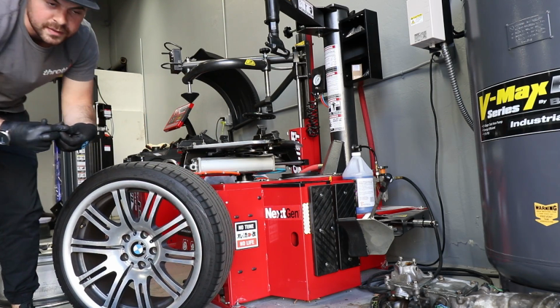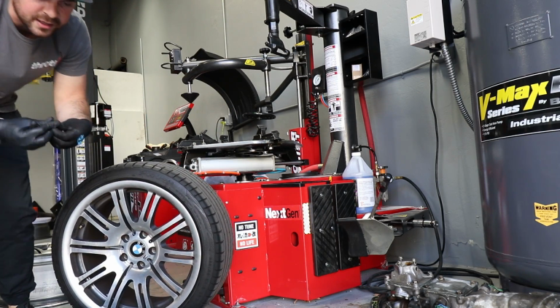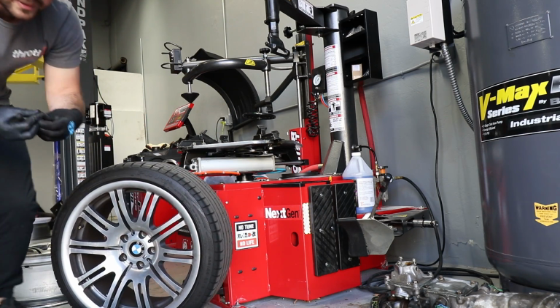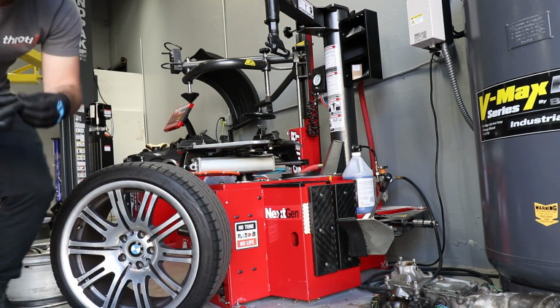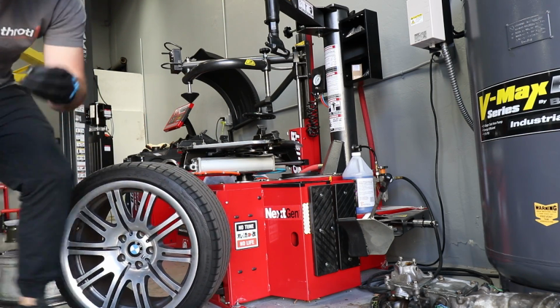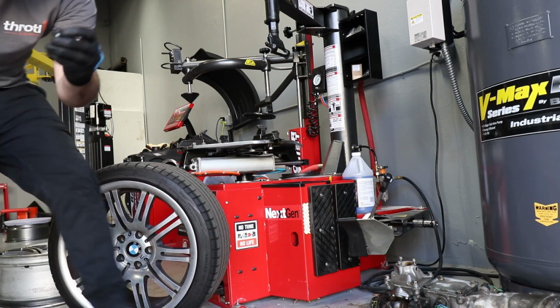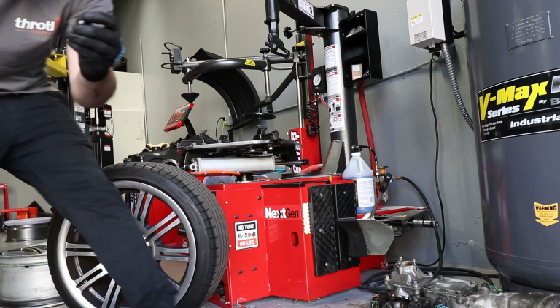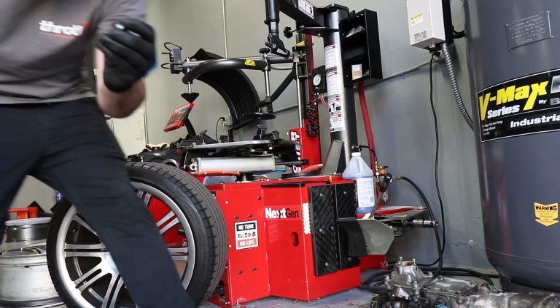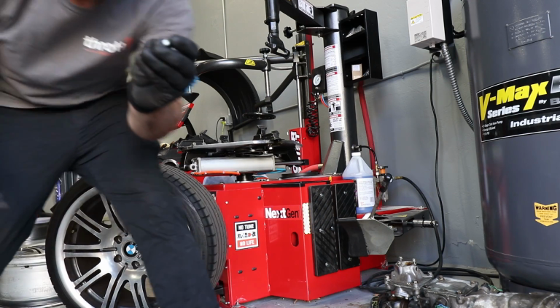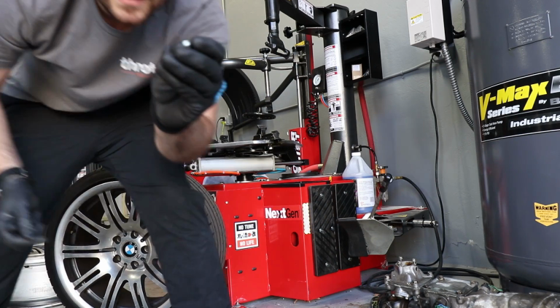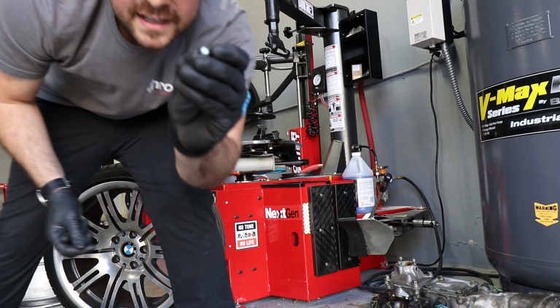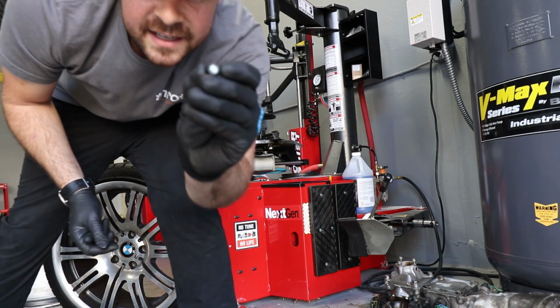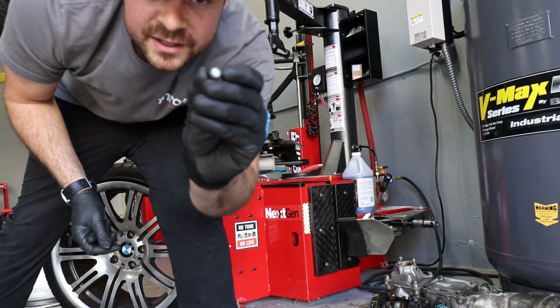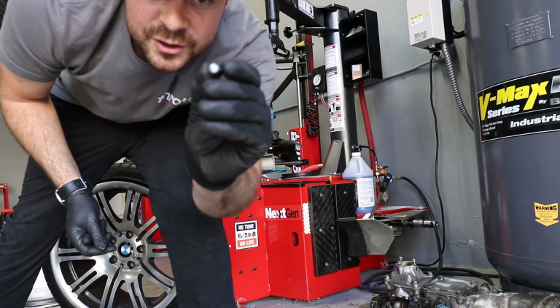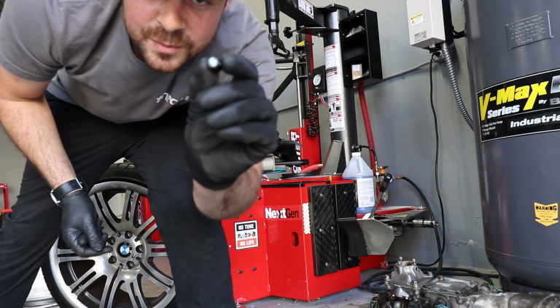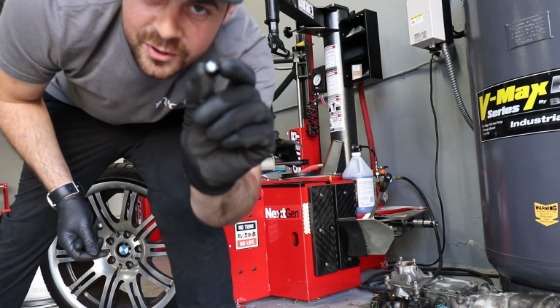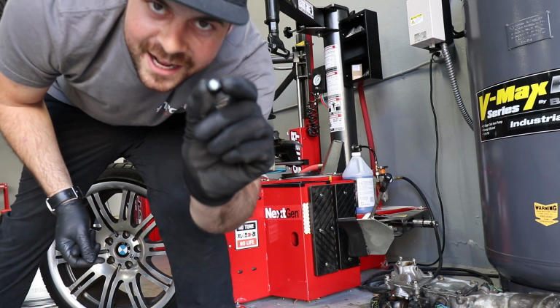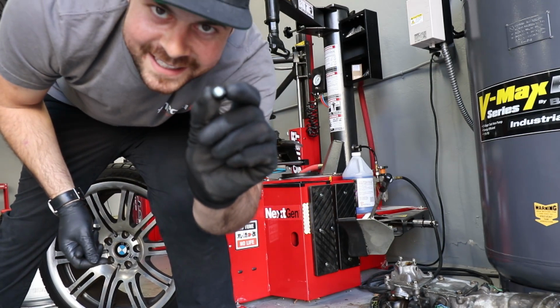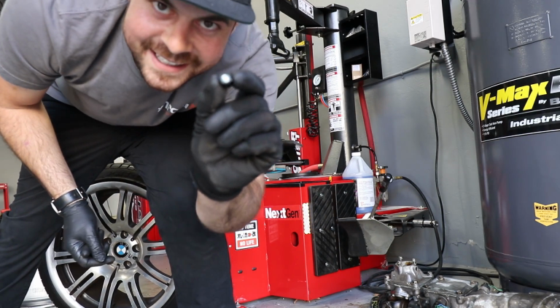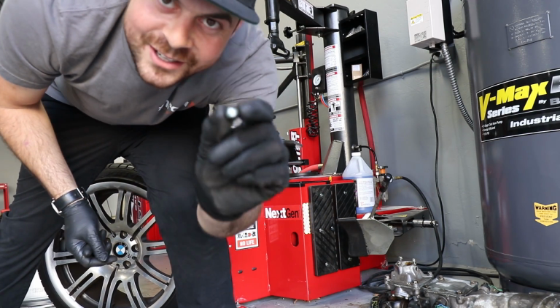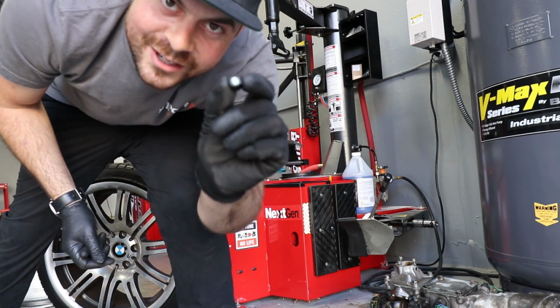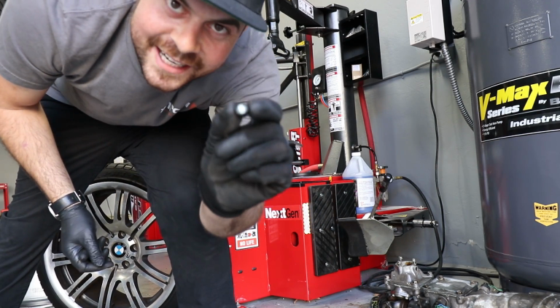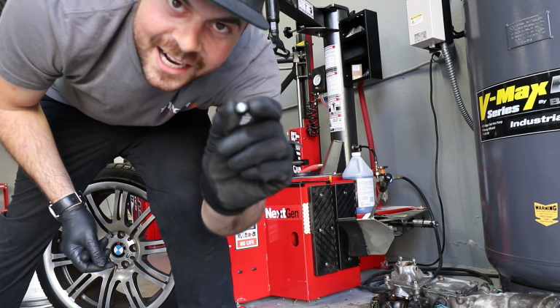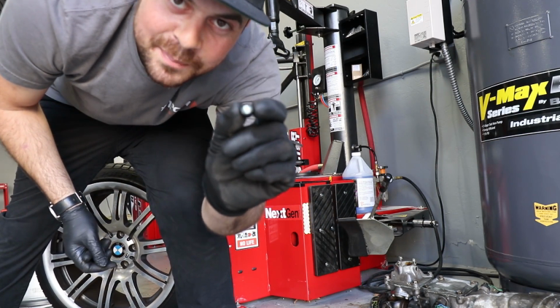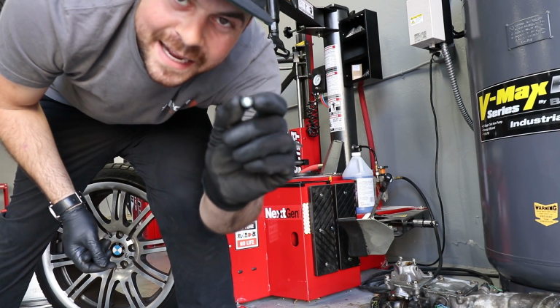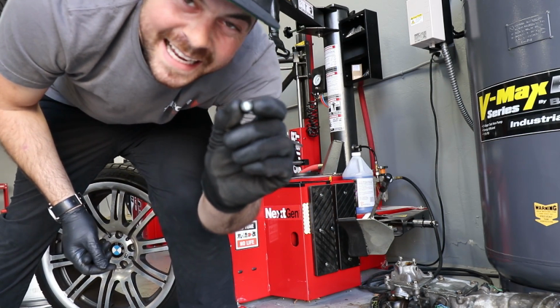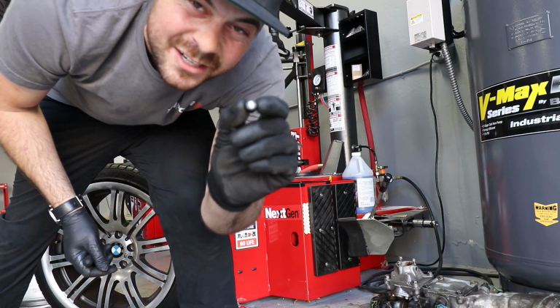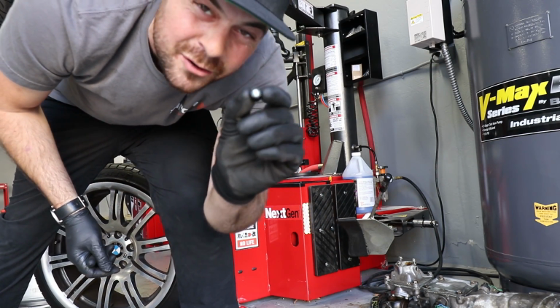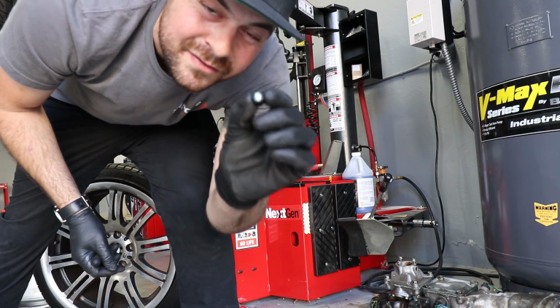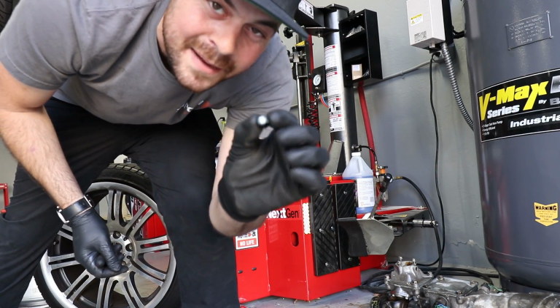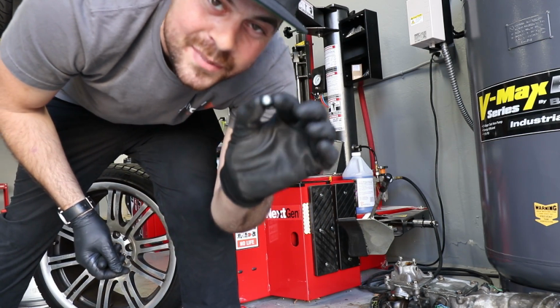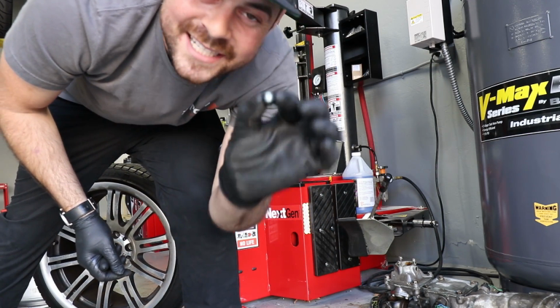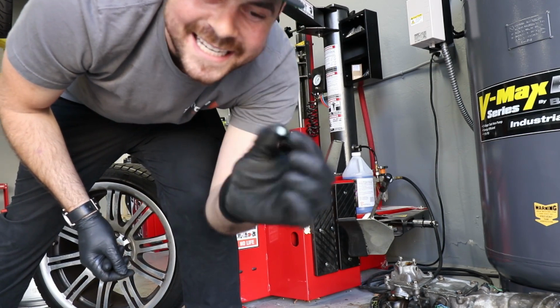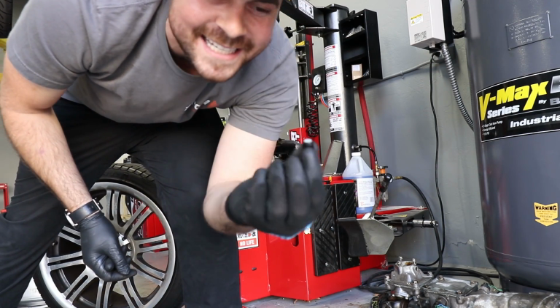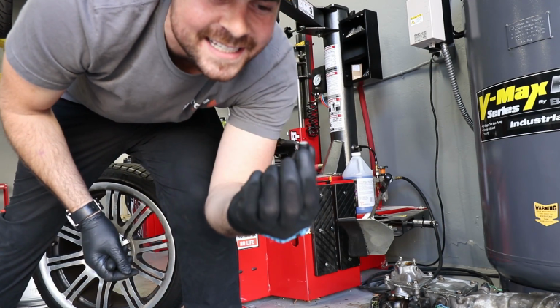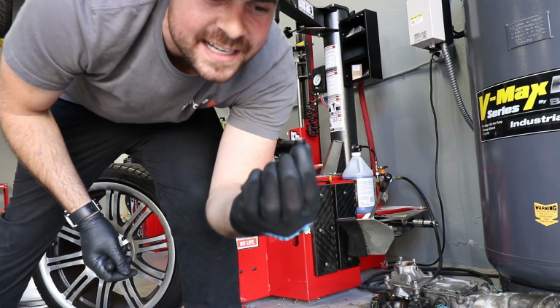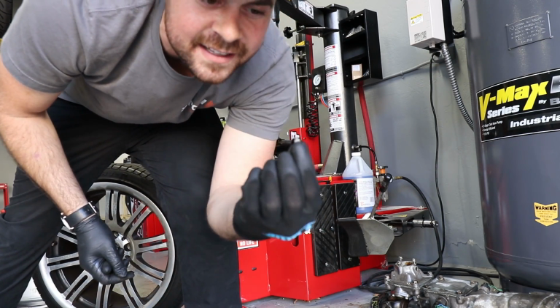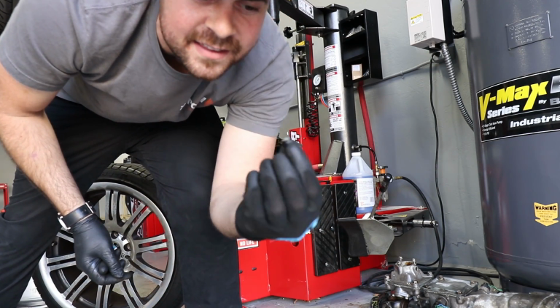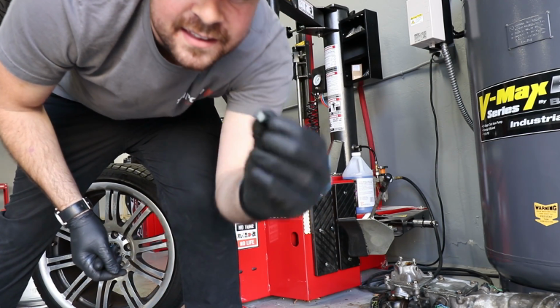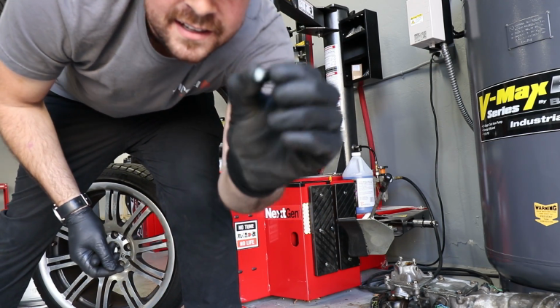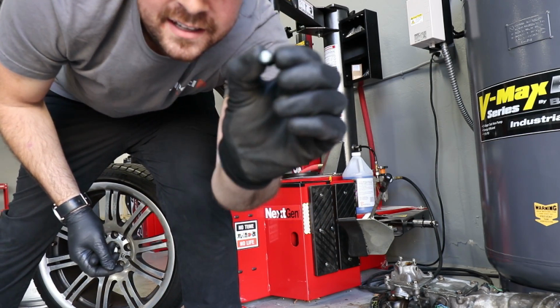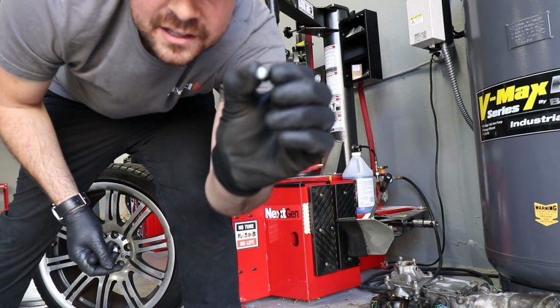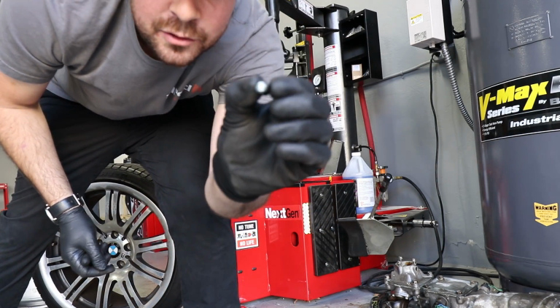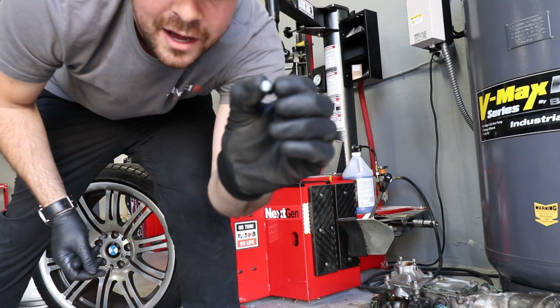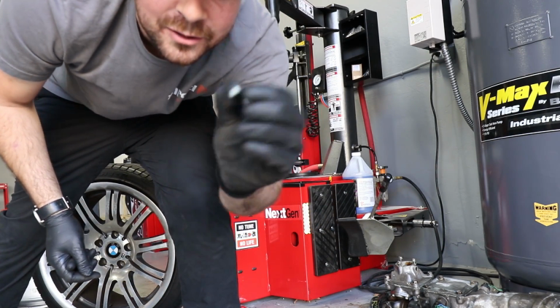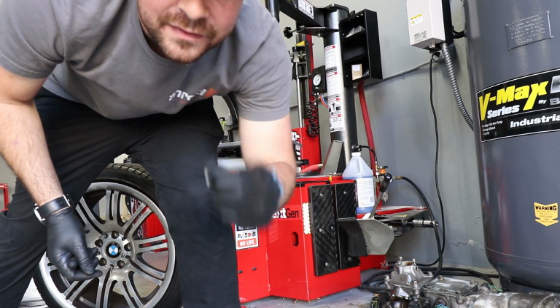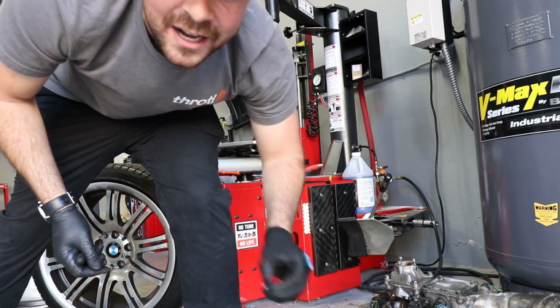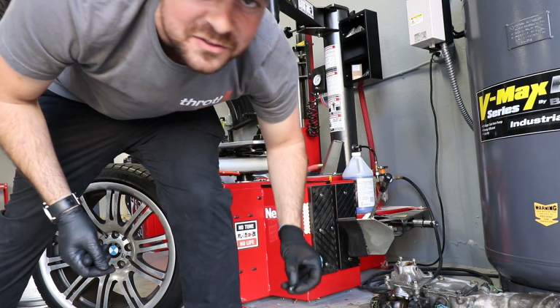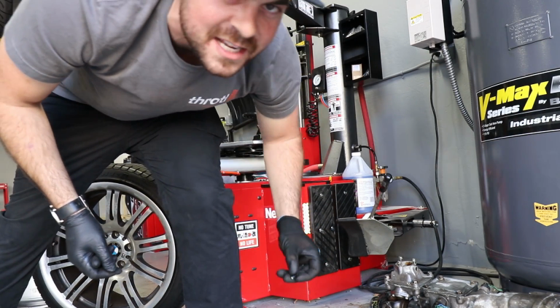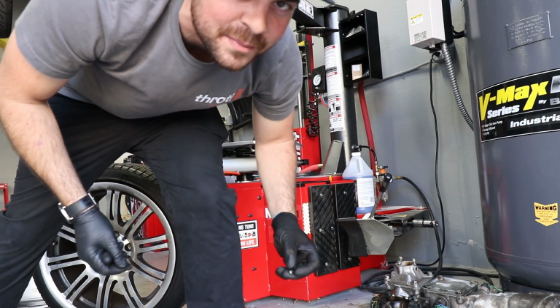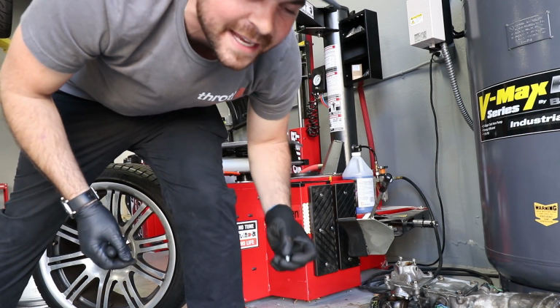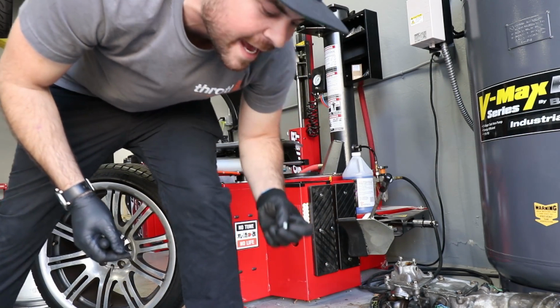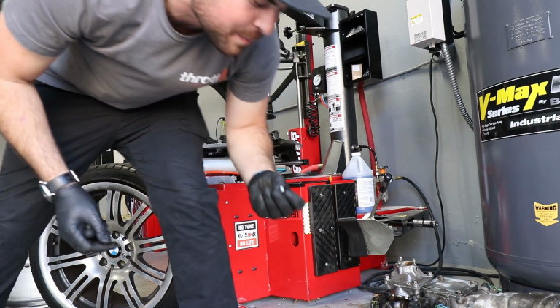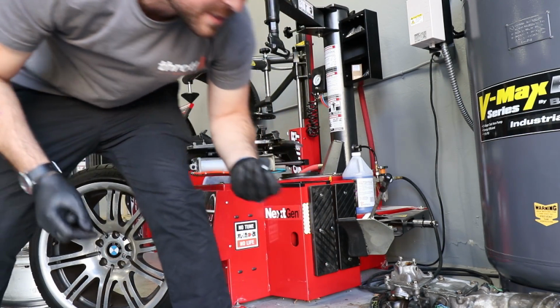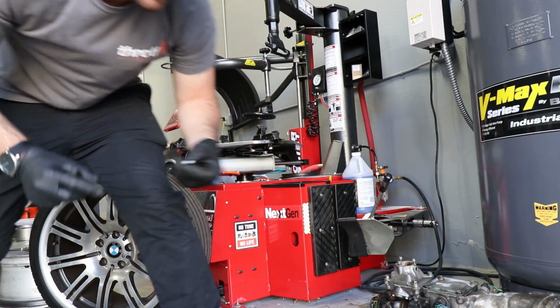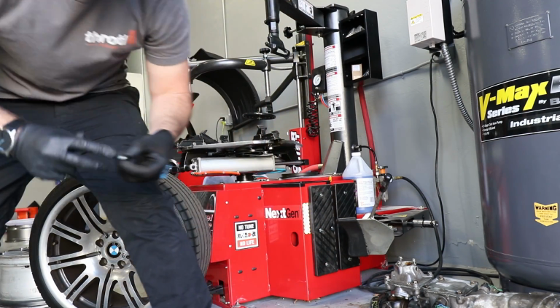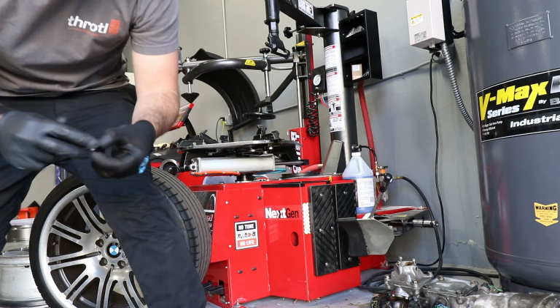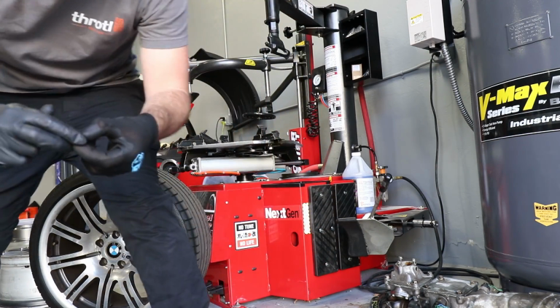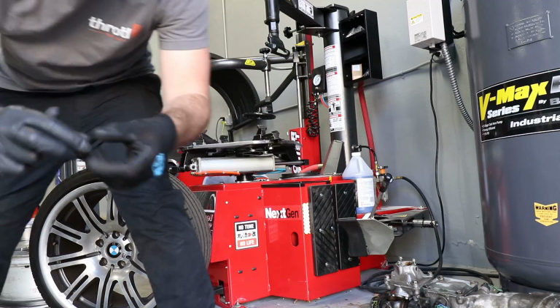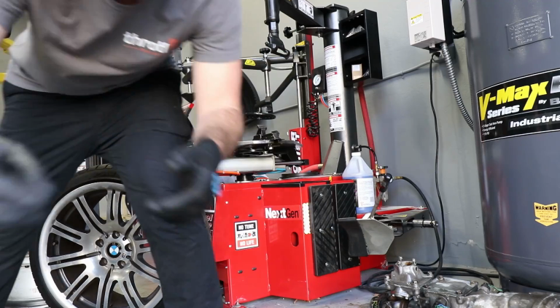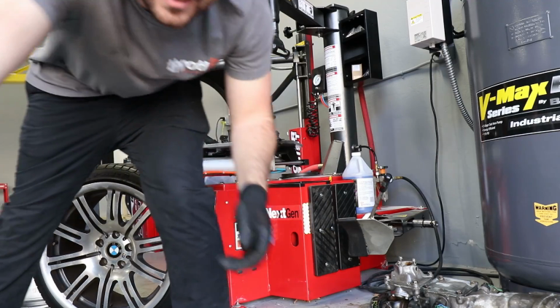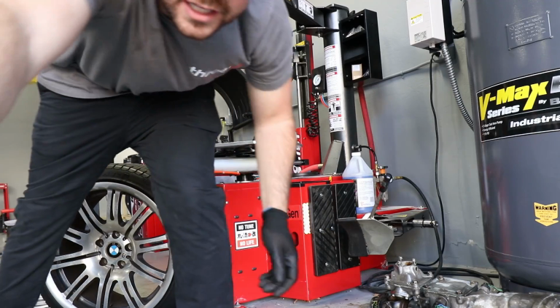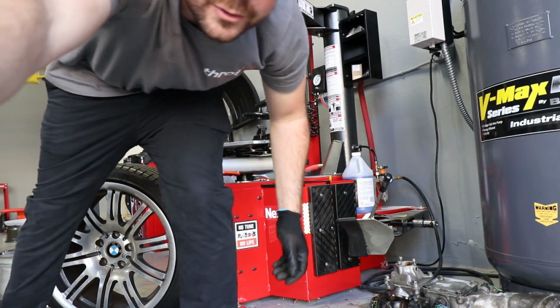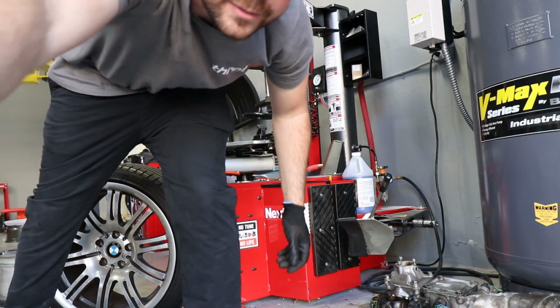By the way, new product going up on November 16th — throttle valve stem caps, pretty cool.